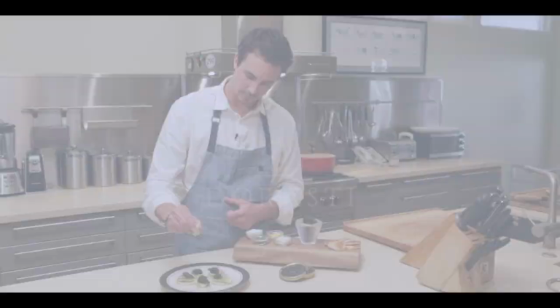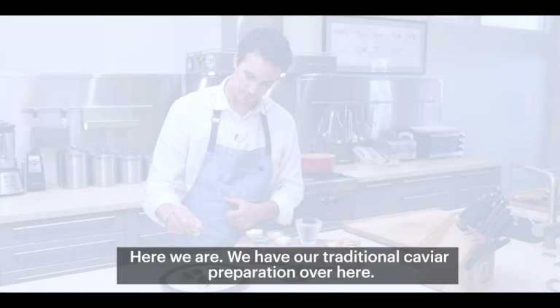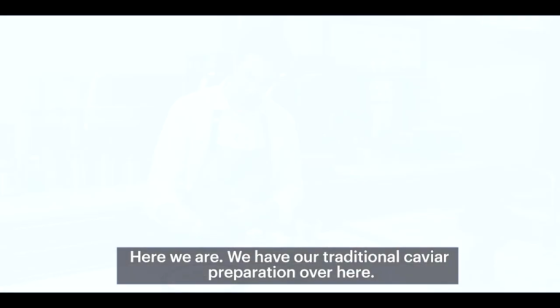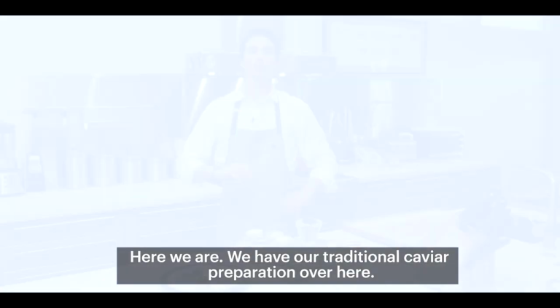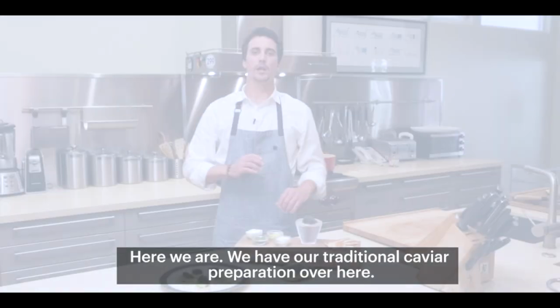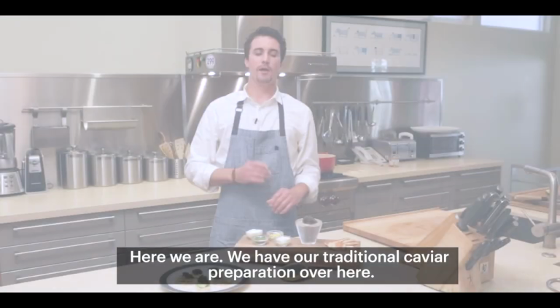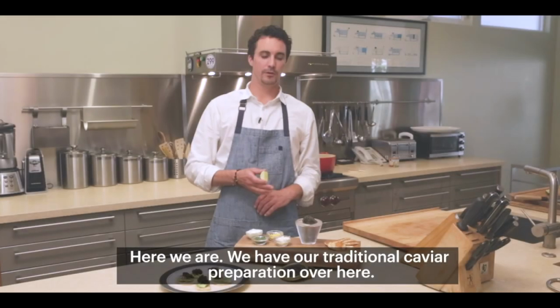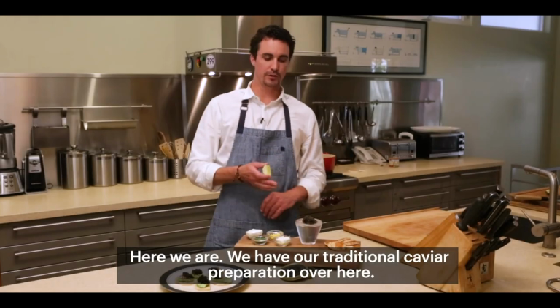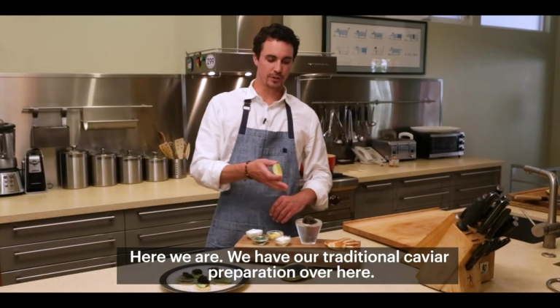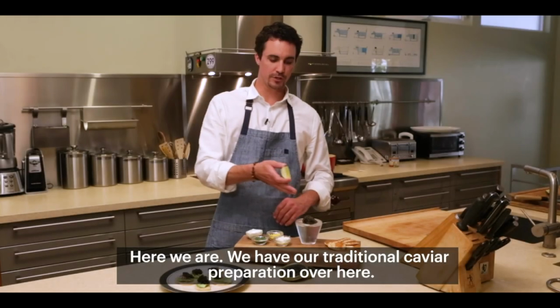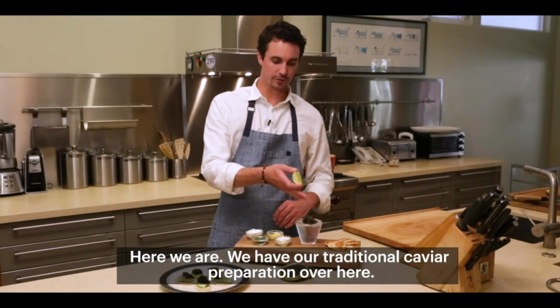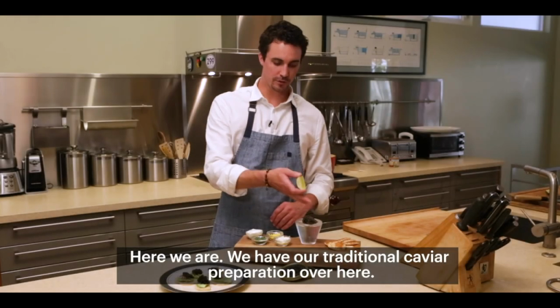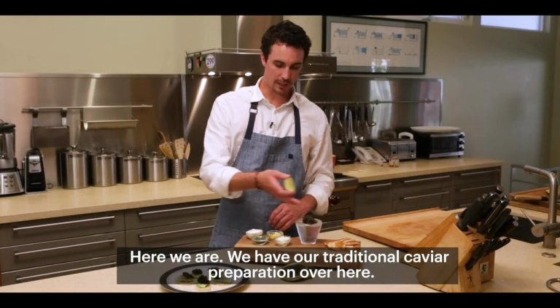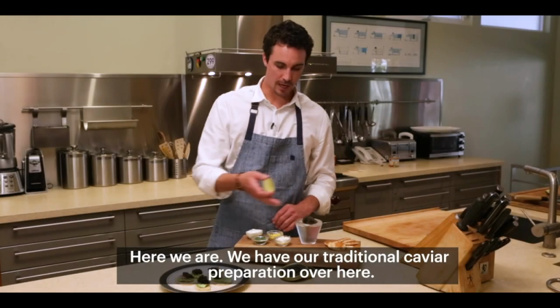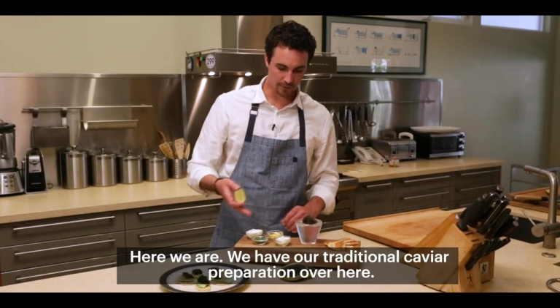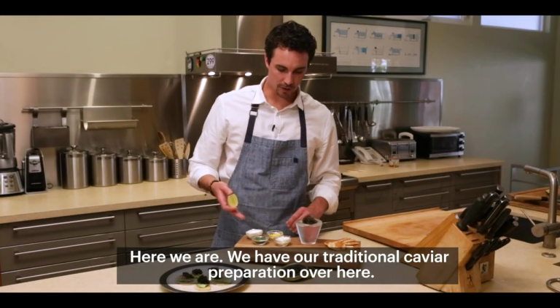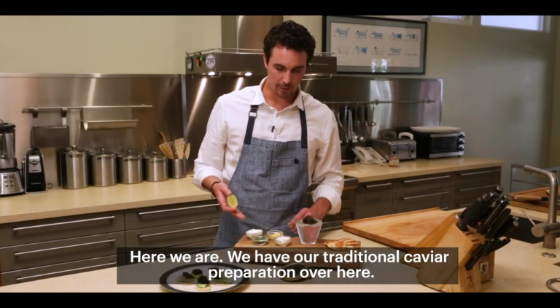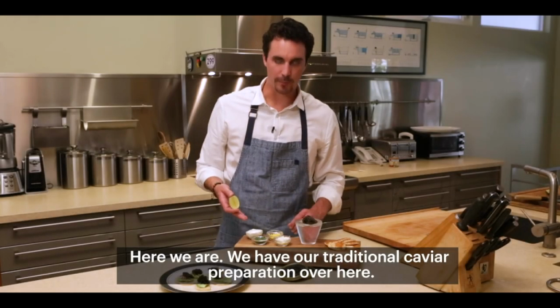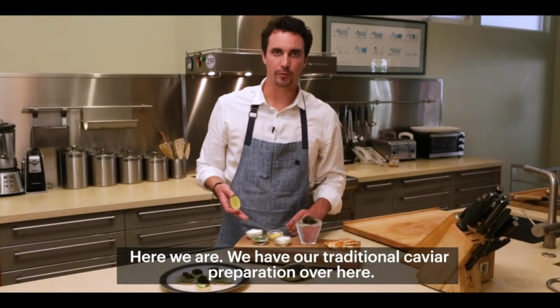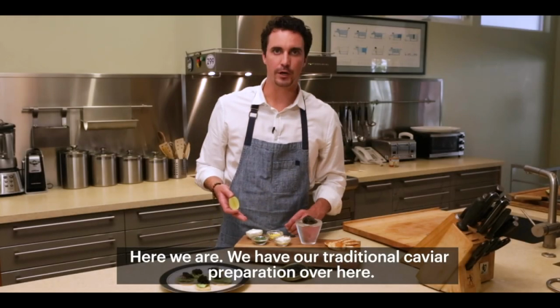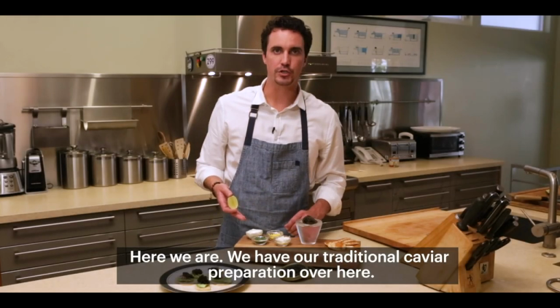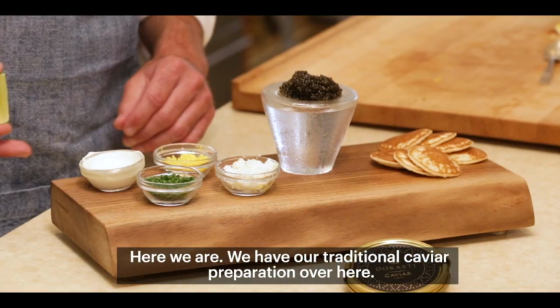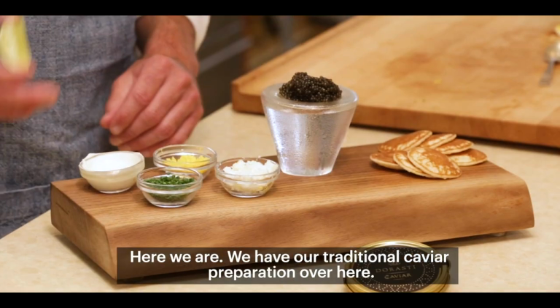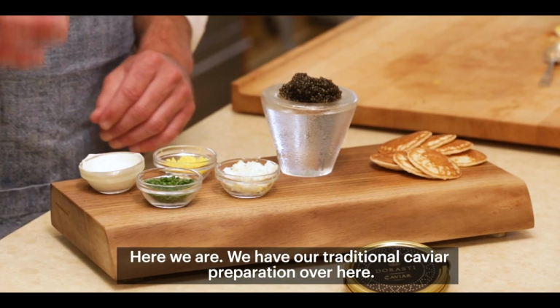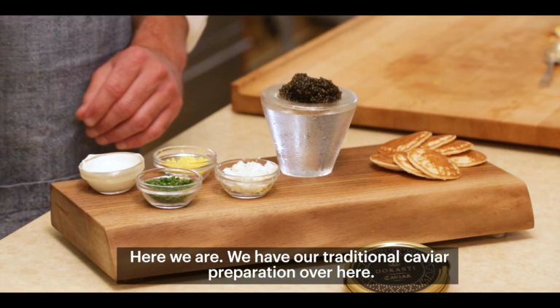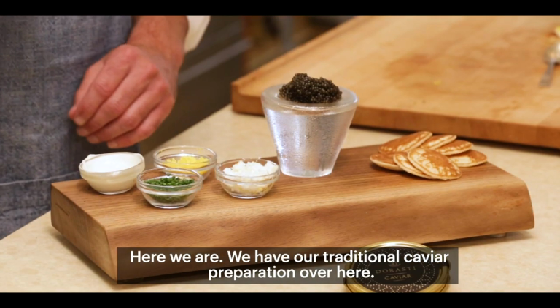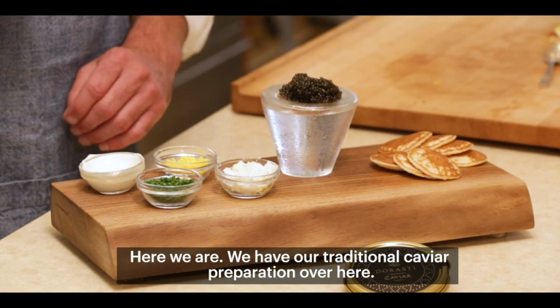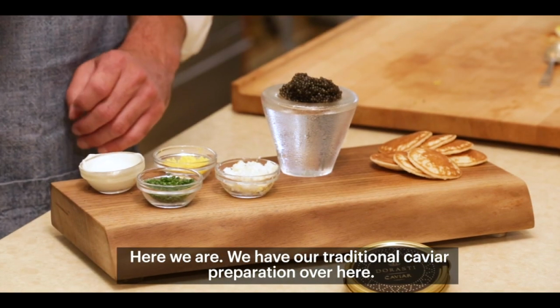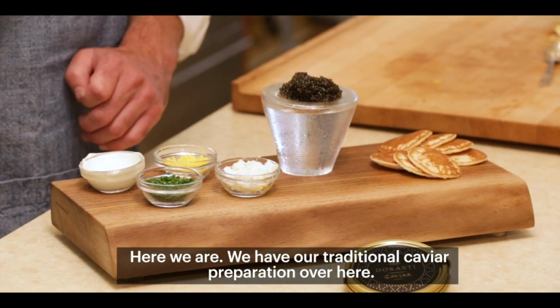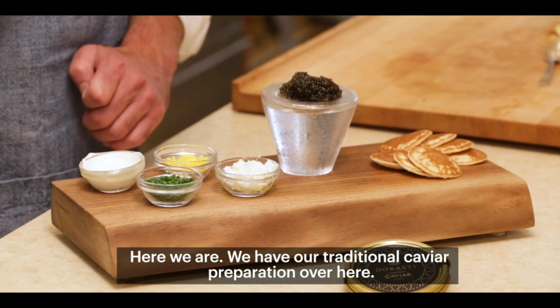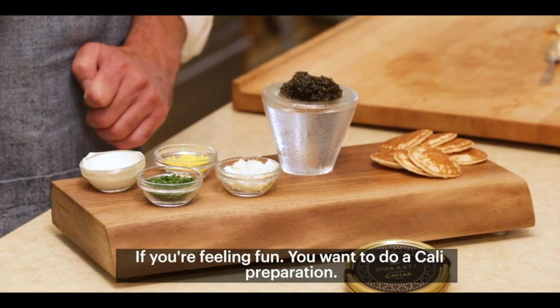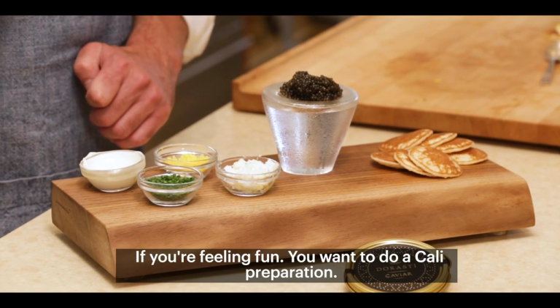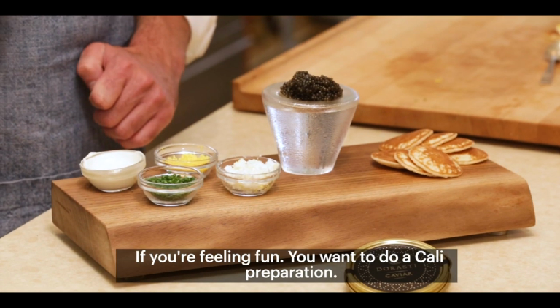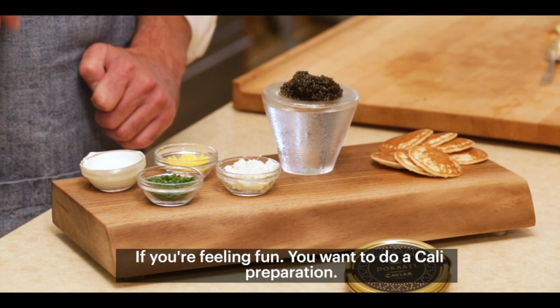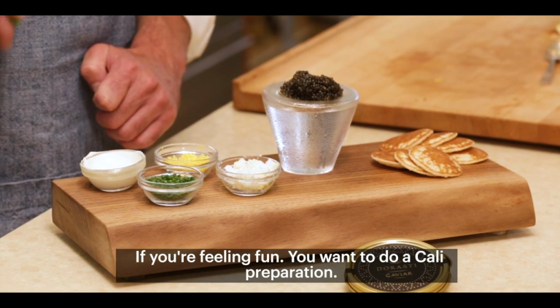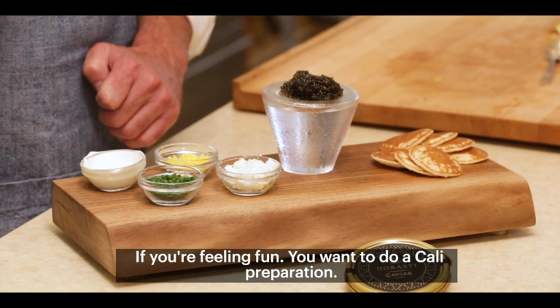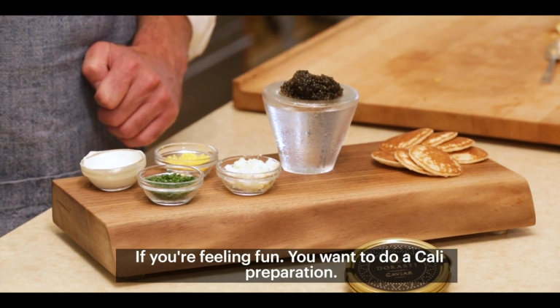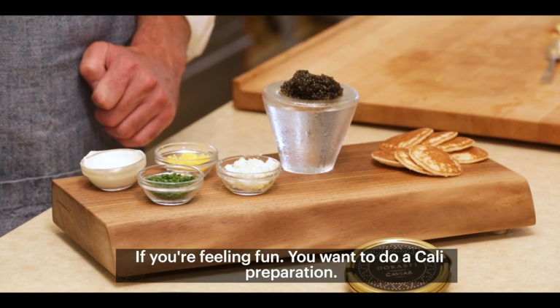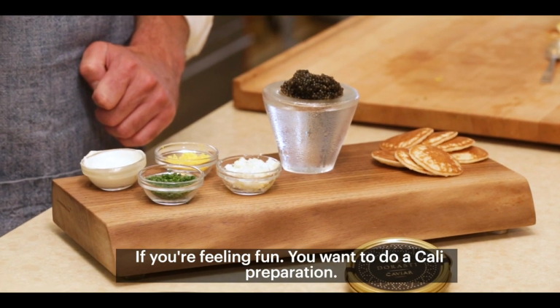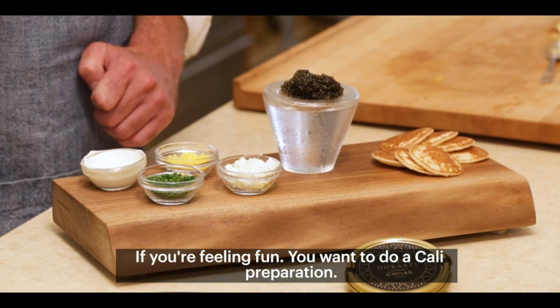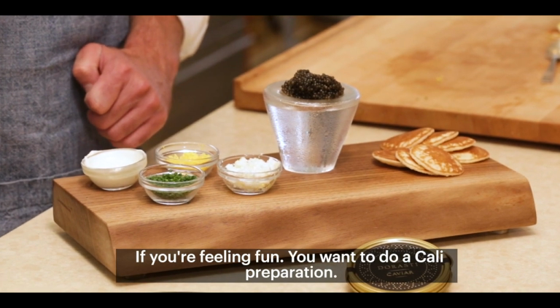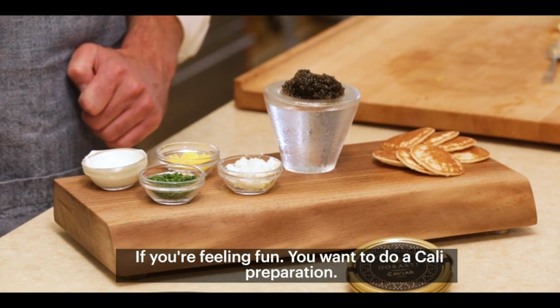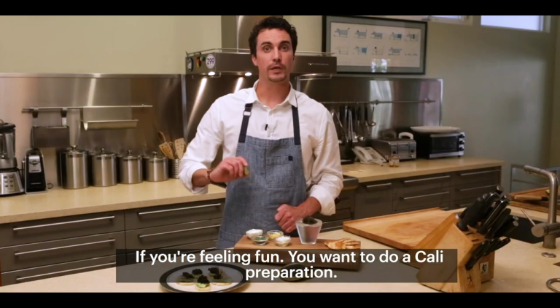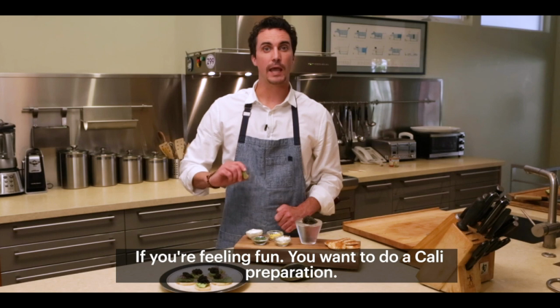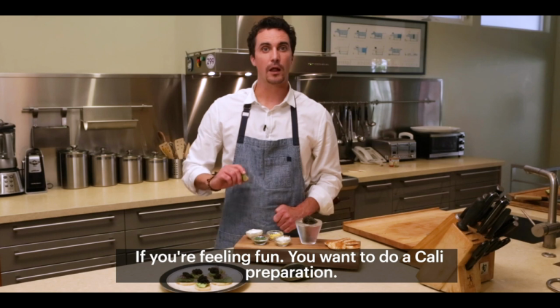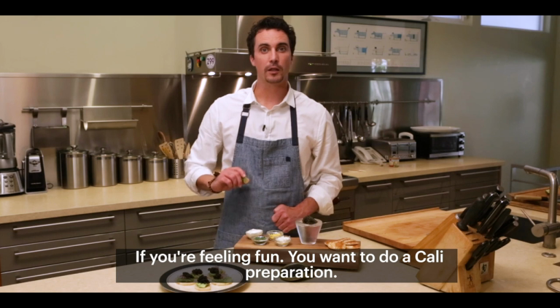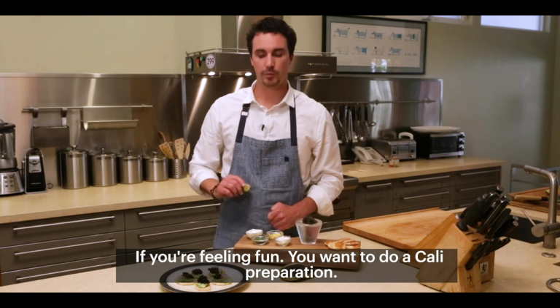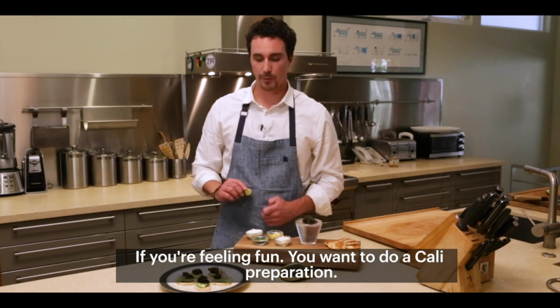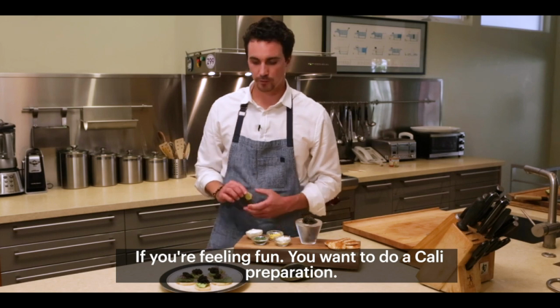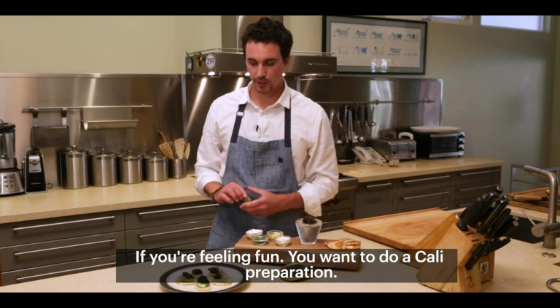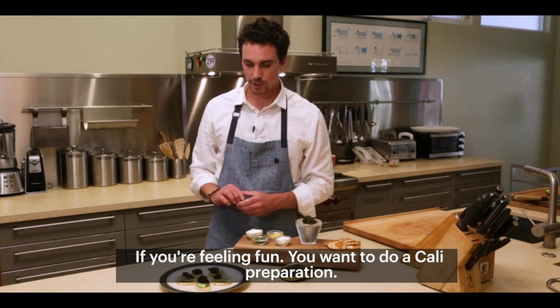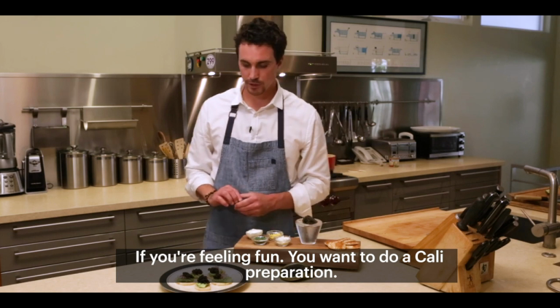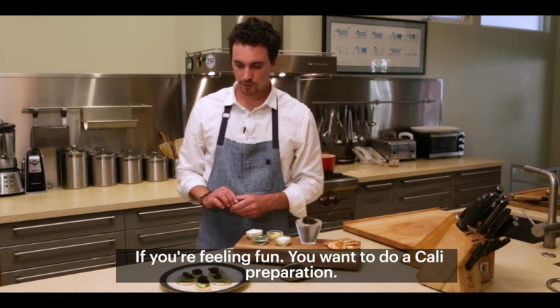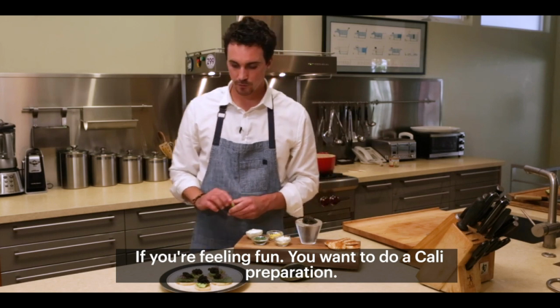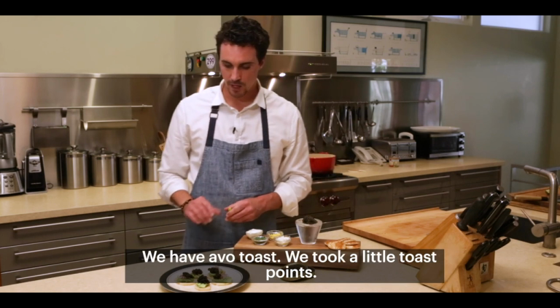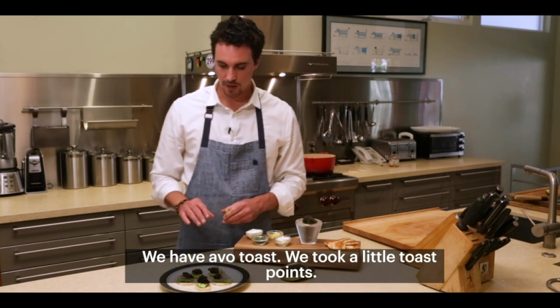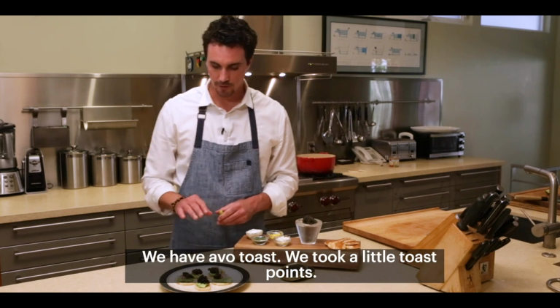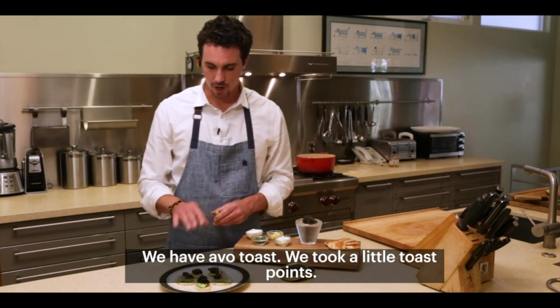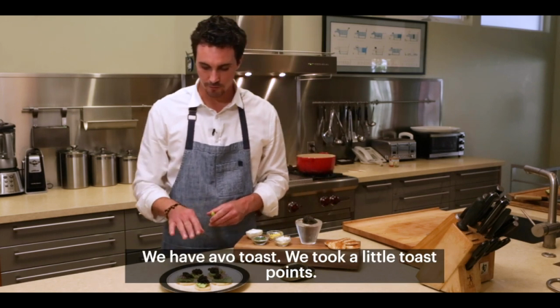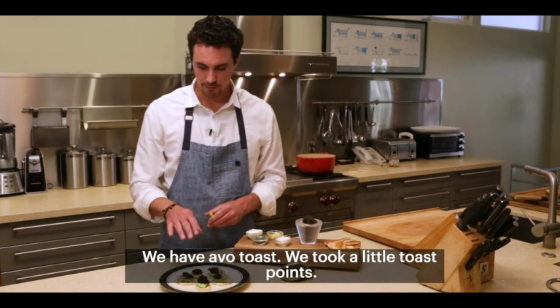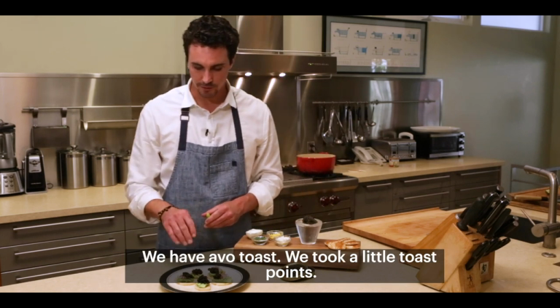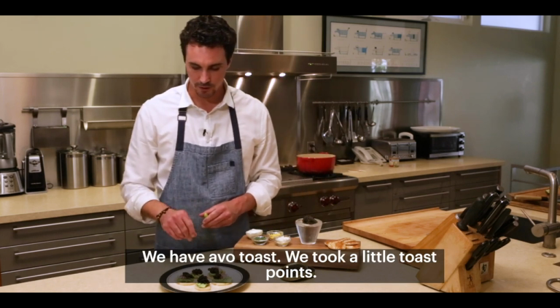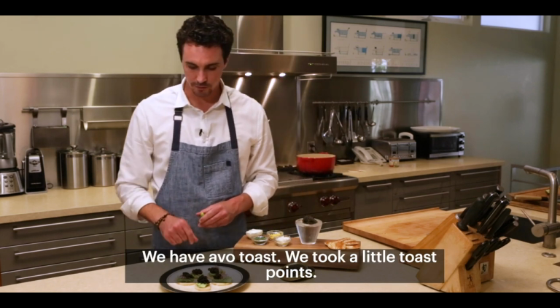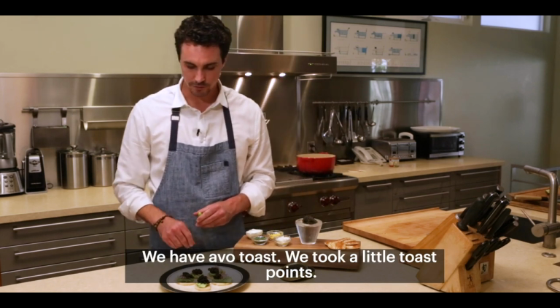Here we are. We have our traditional caviar preparation over here. If you're feeling fun and want to do a Cali preparation, we have avo toast.